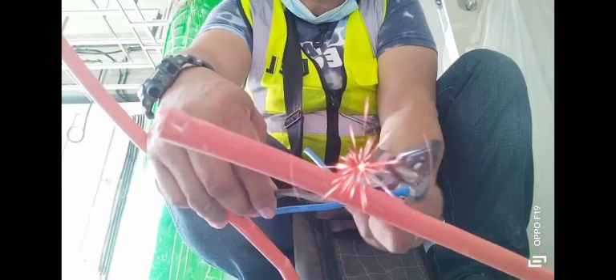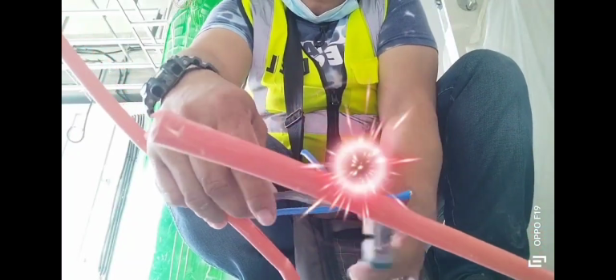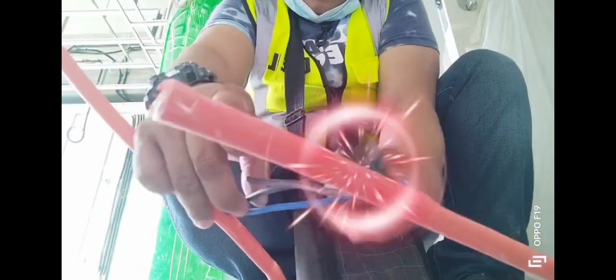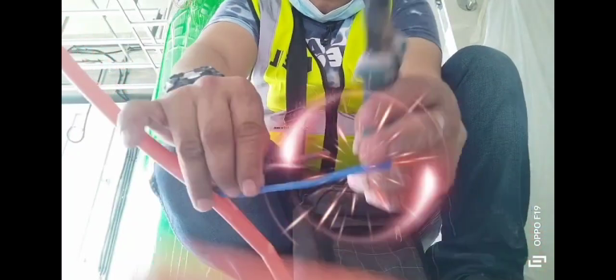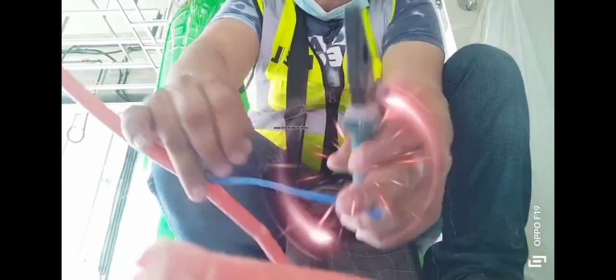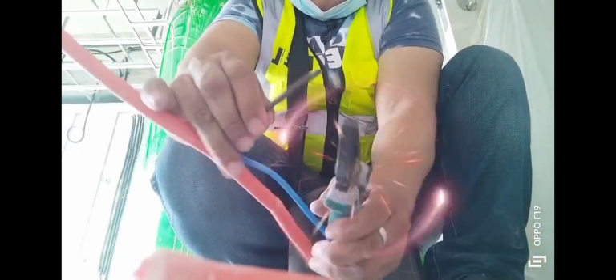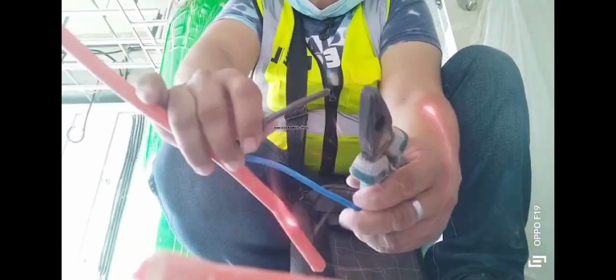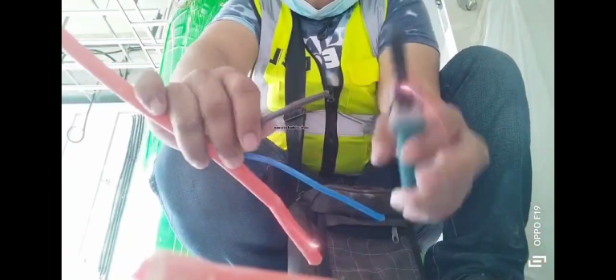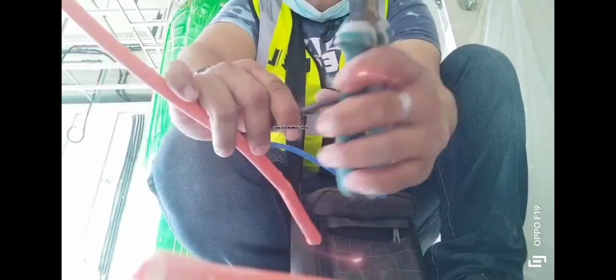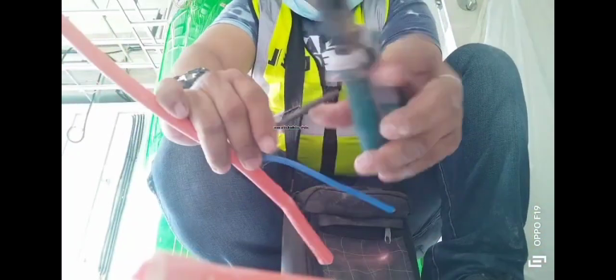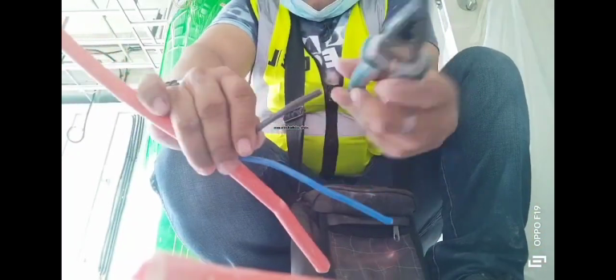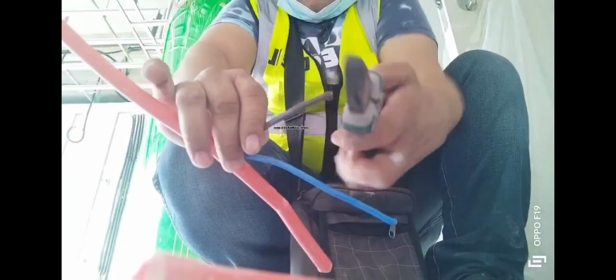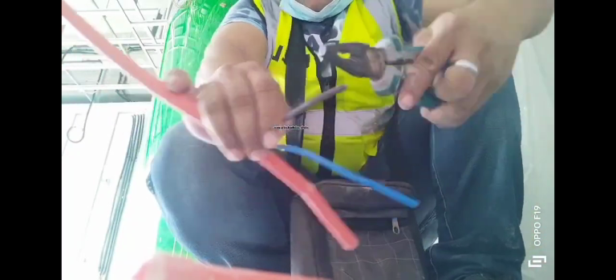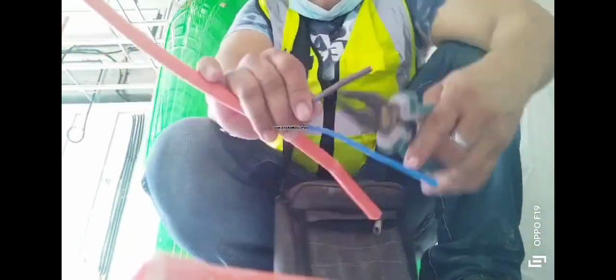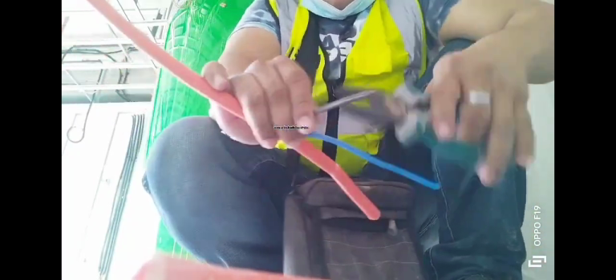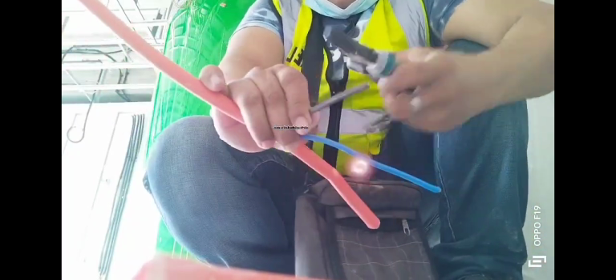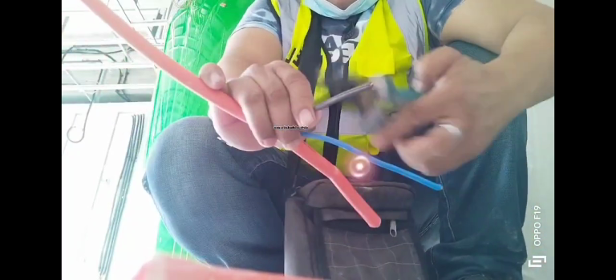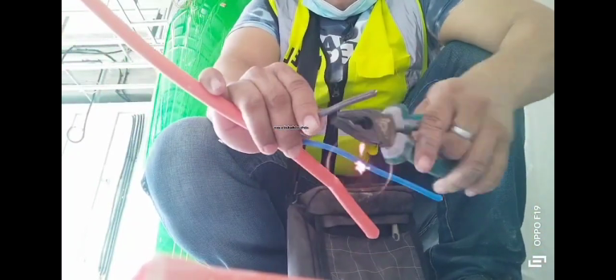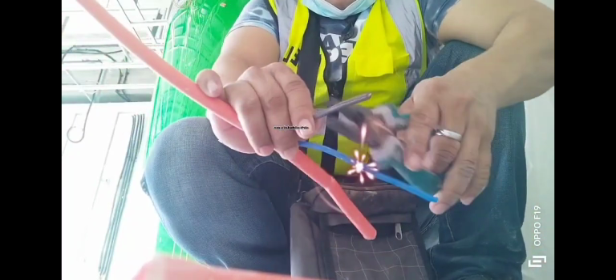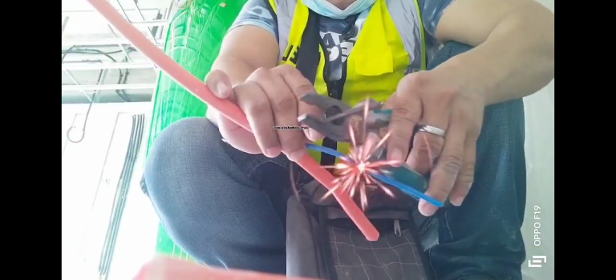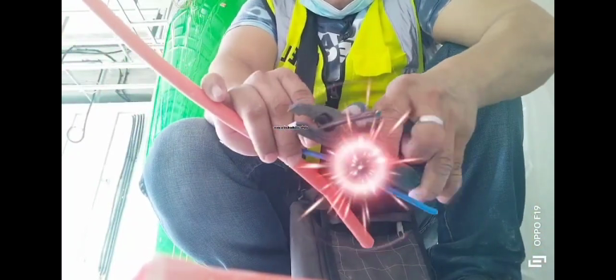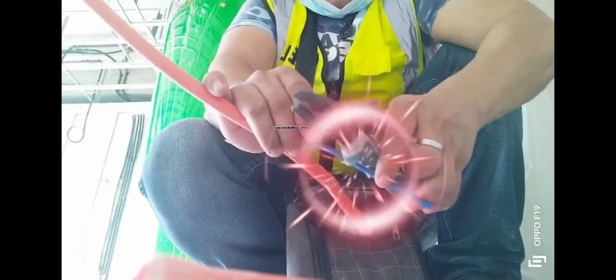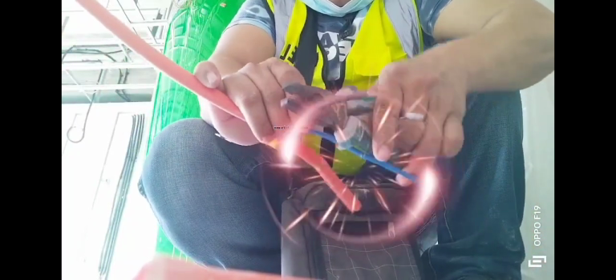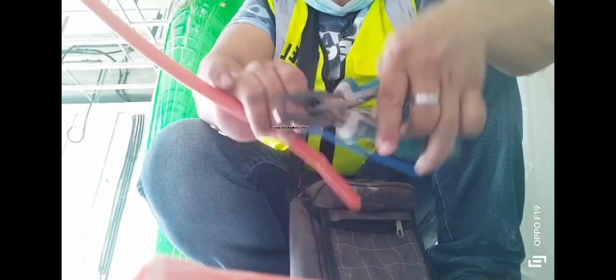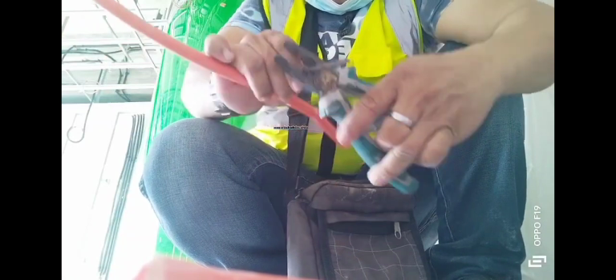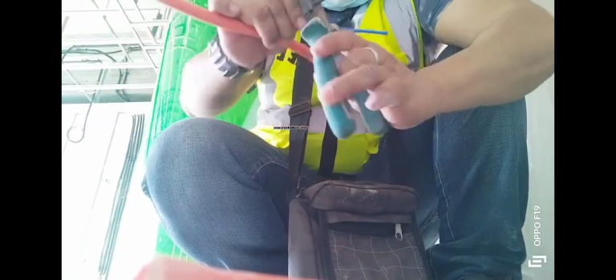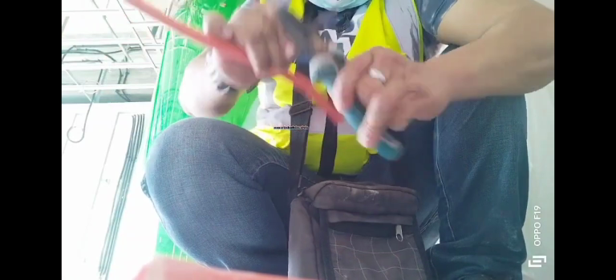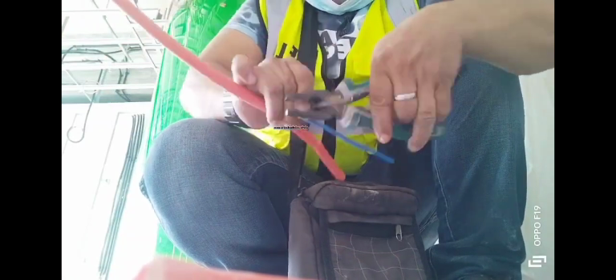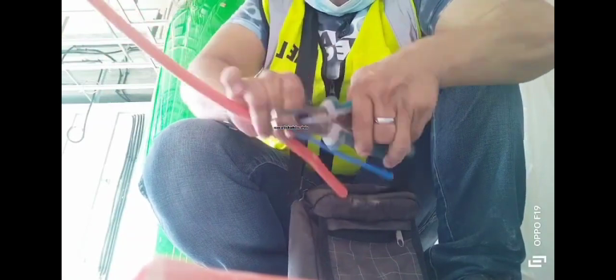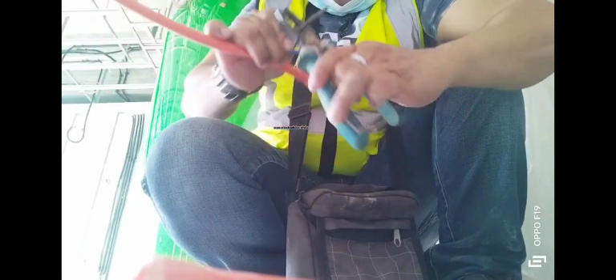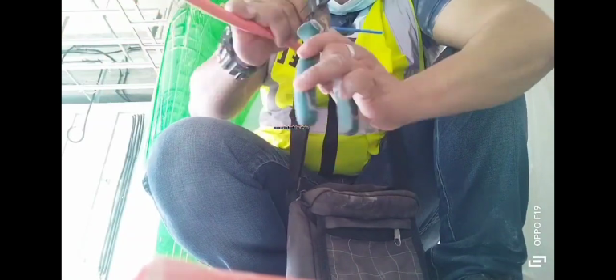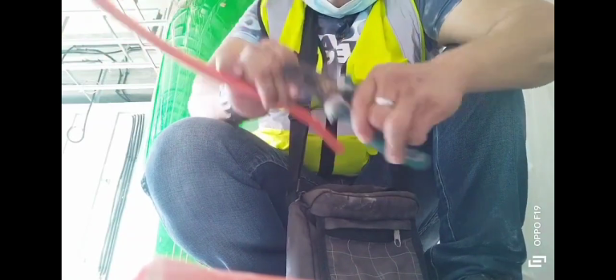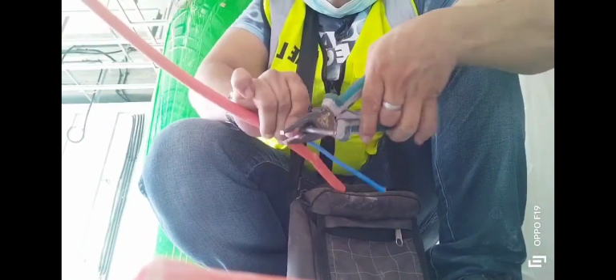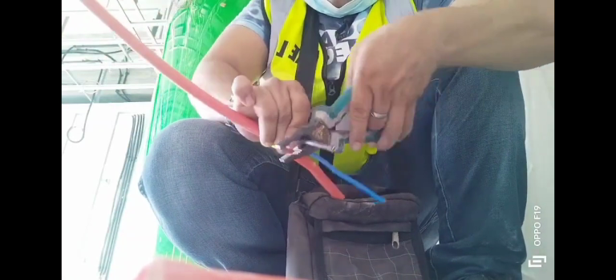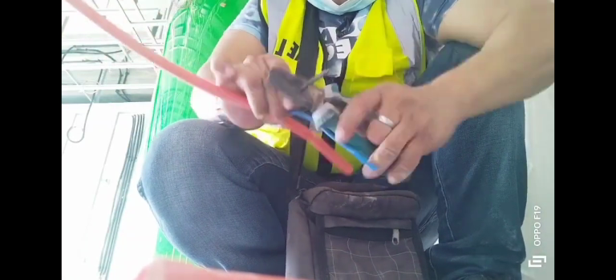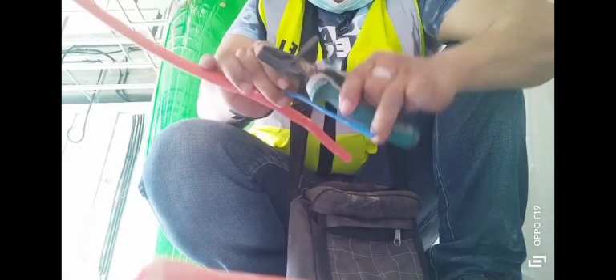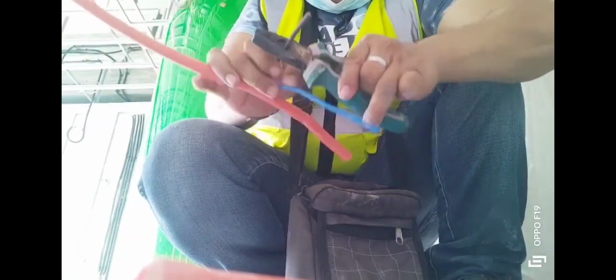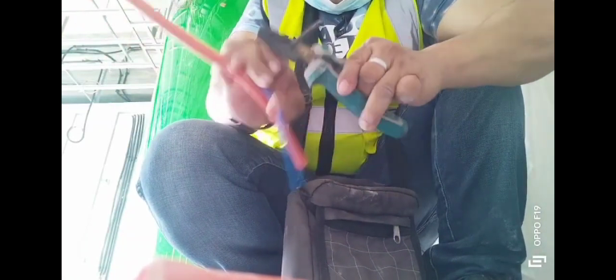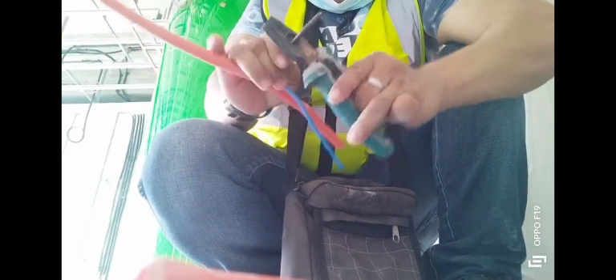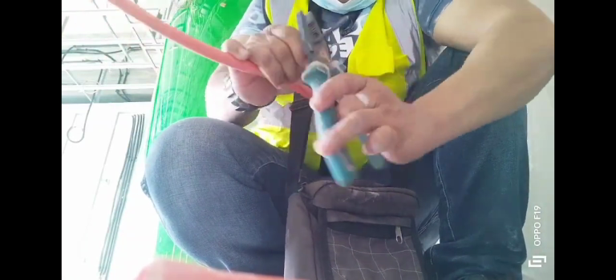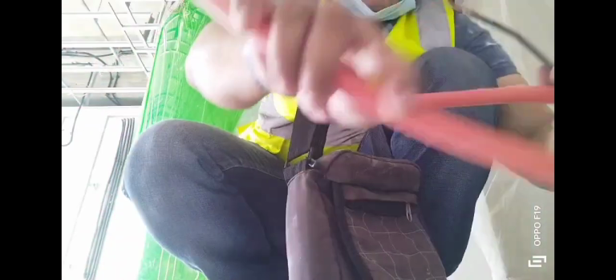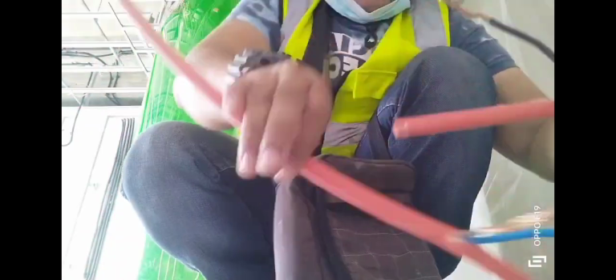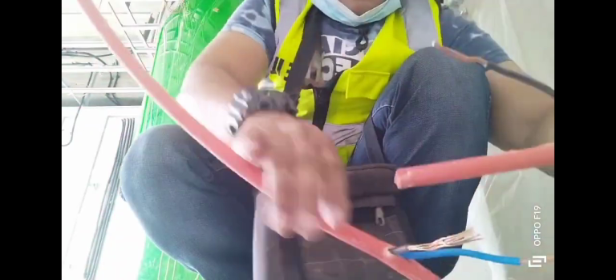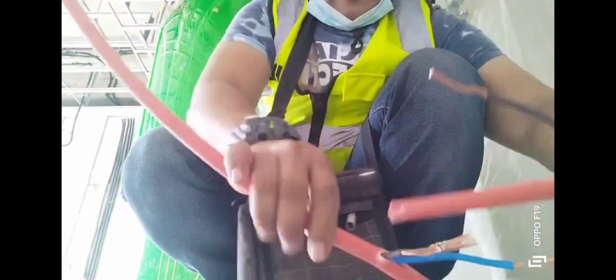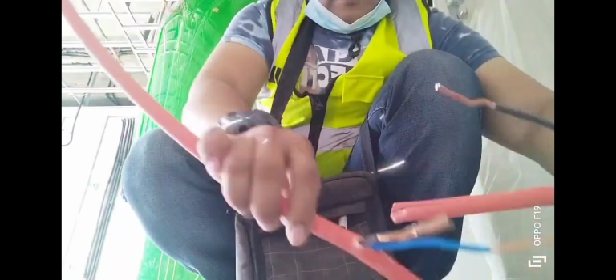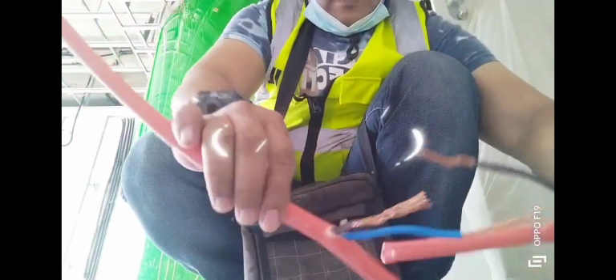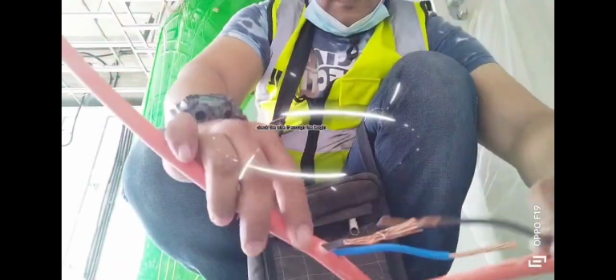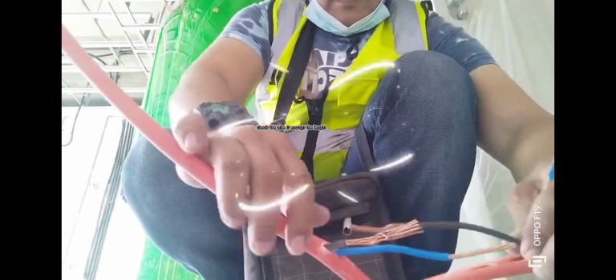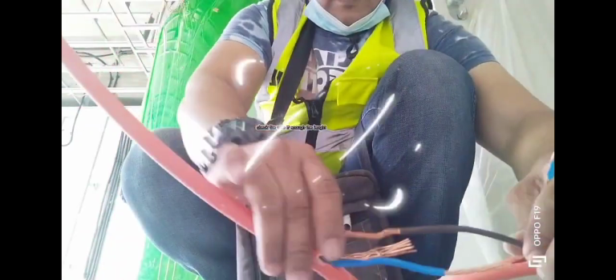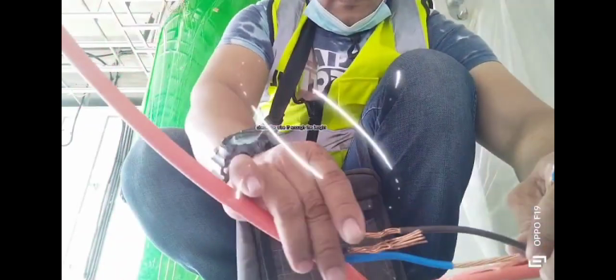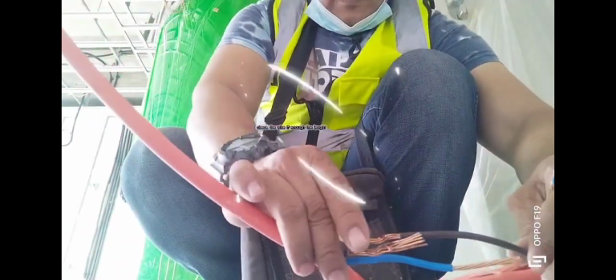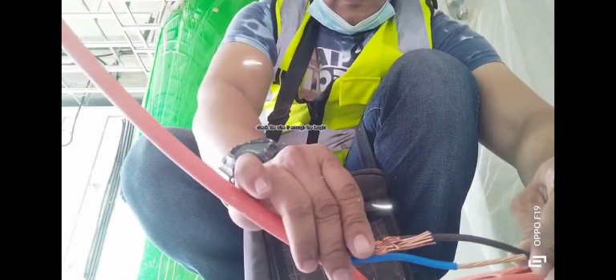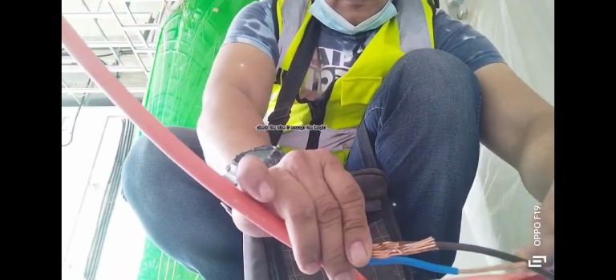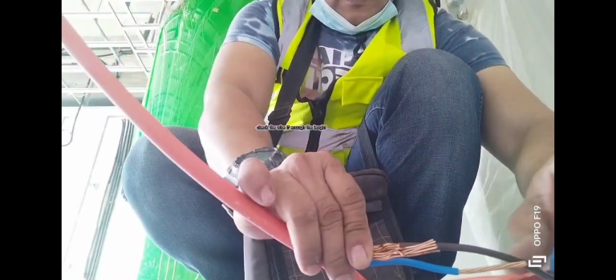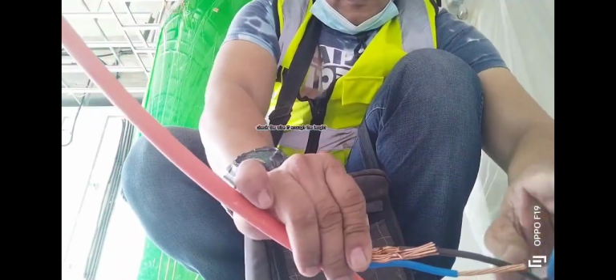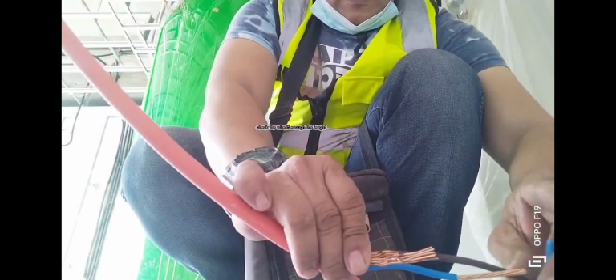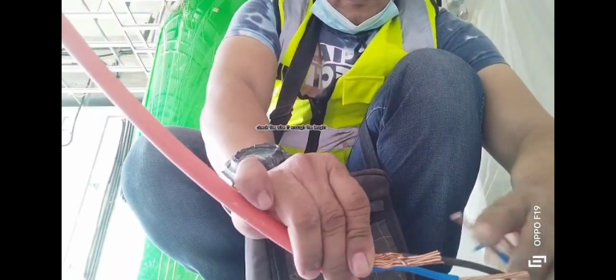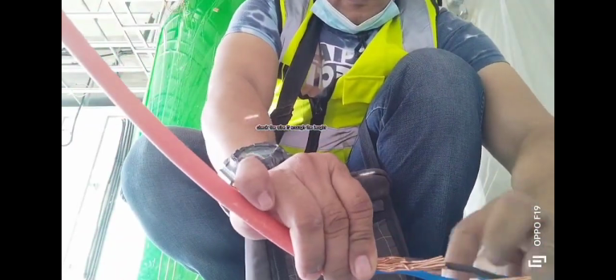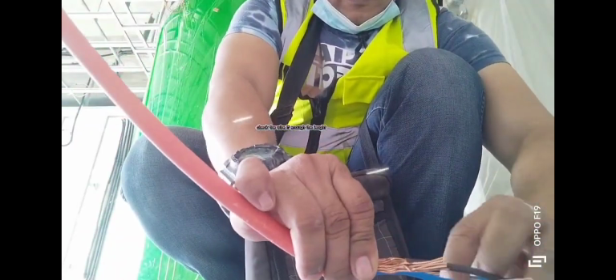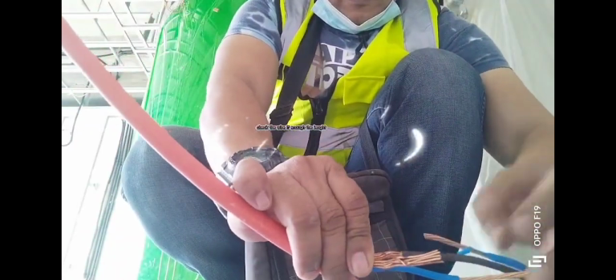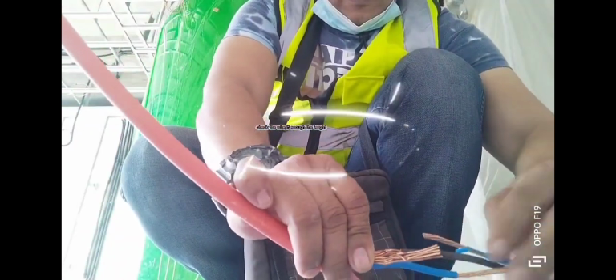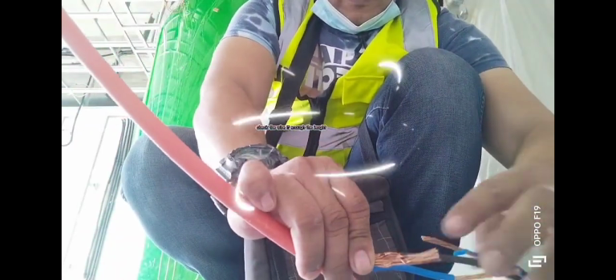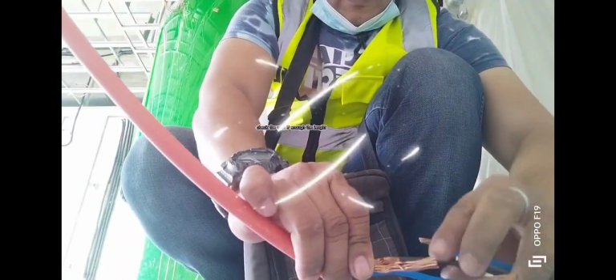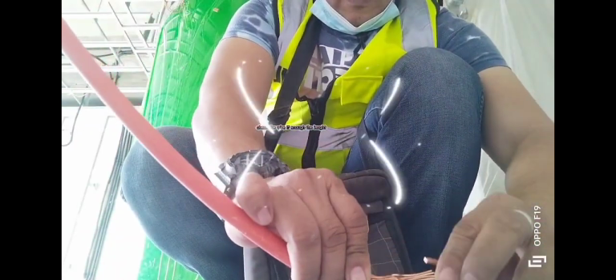Remove the insulation from the wire. Then check the wire to make sure the exposed length is enough.